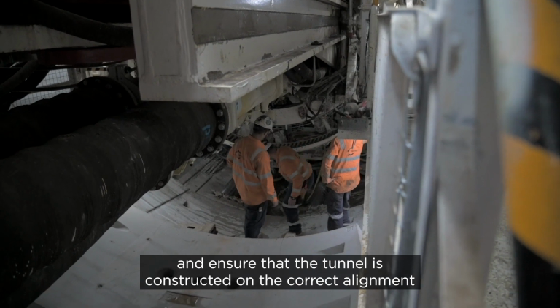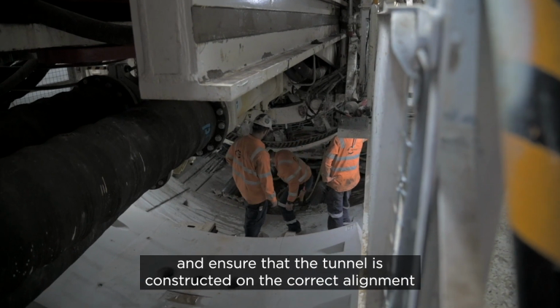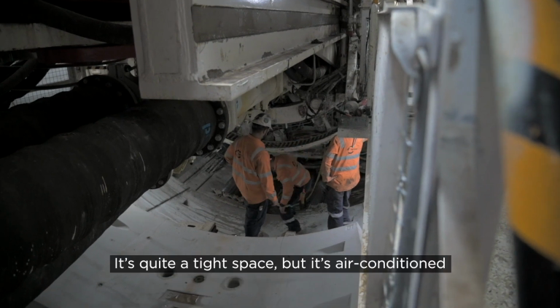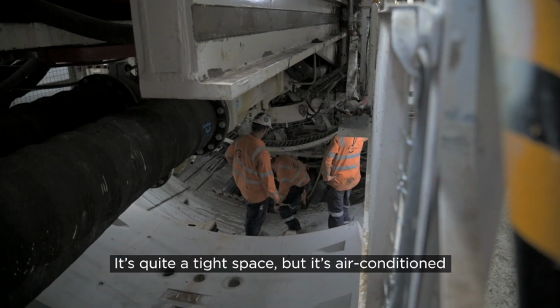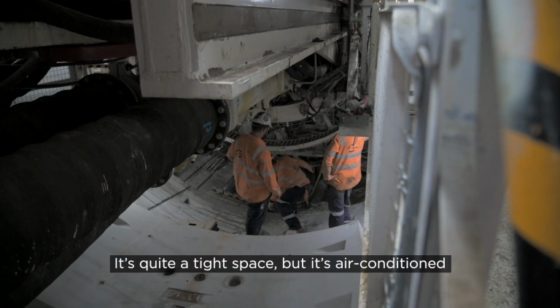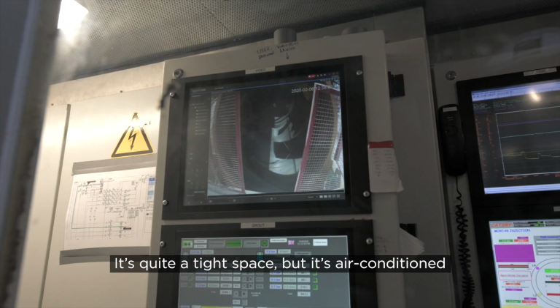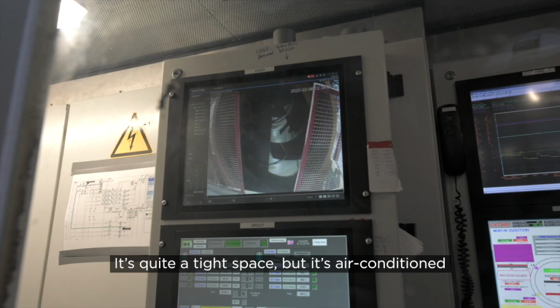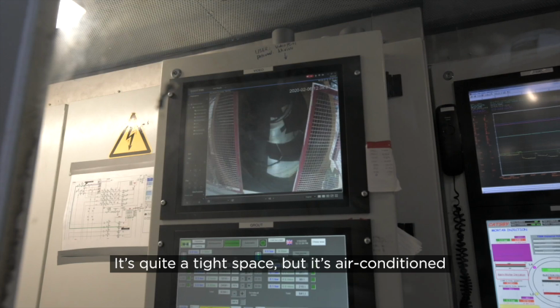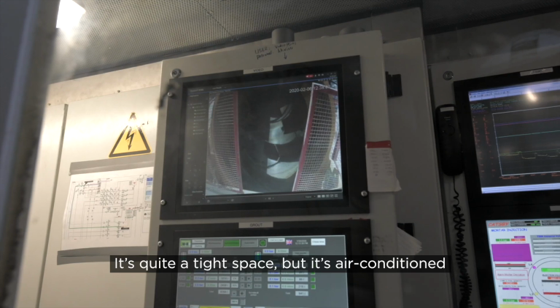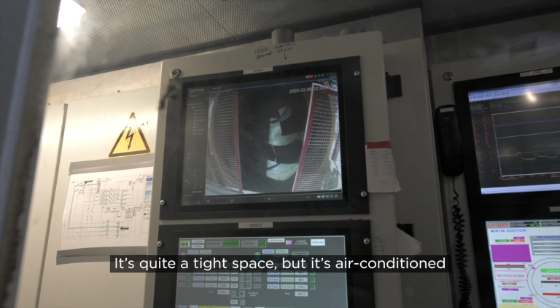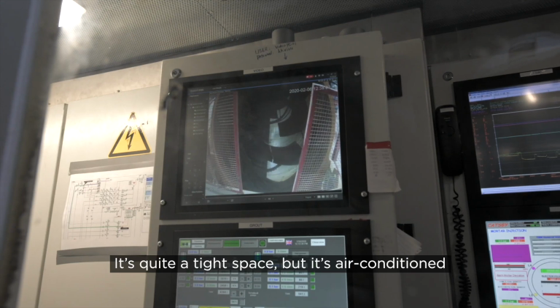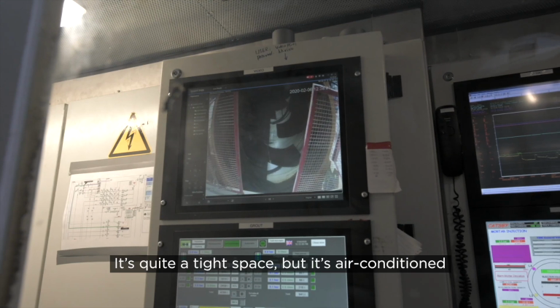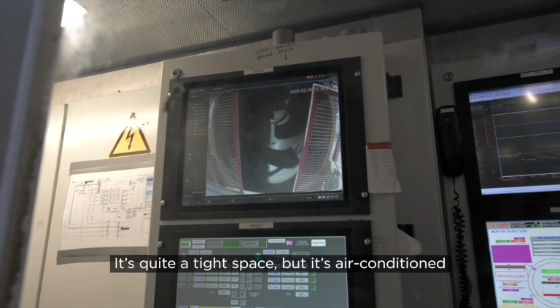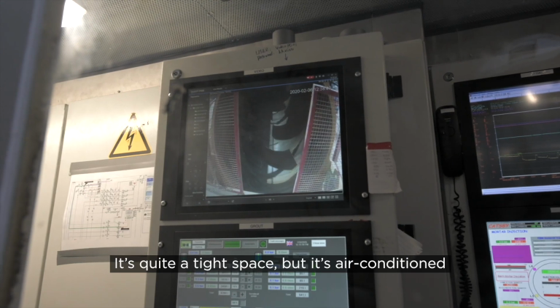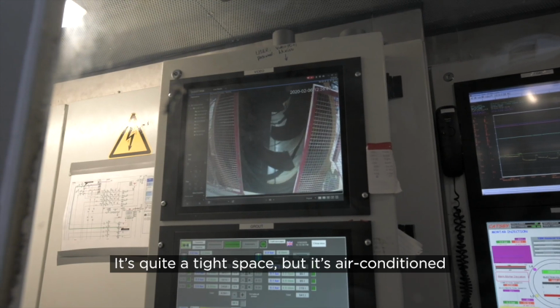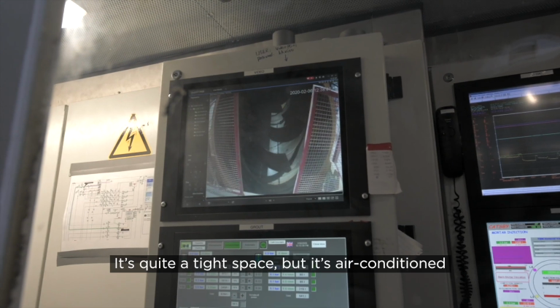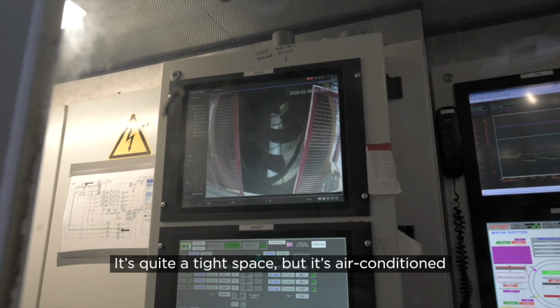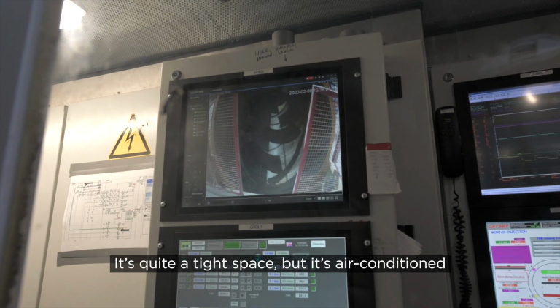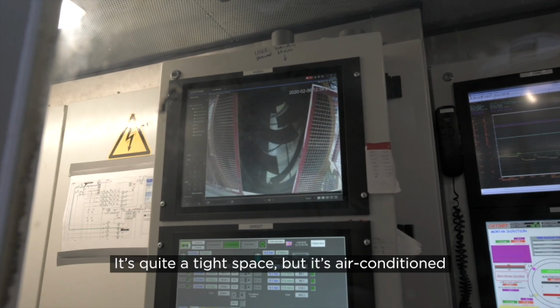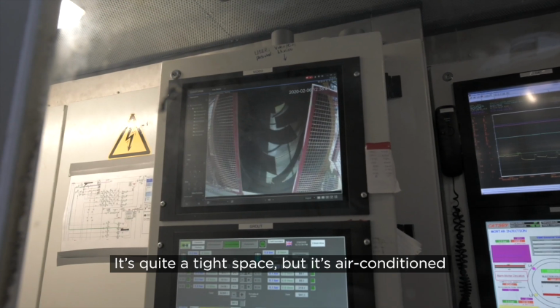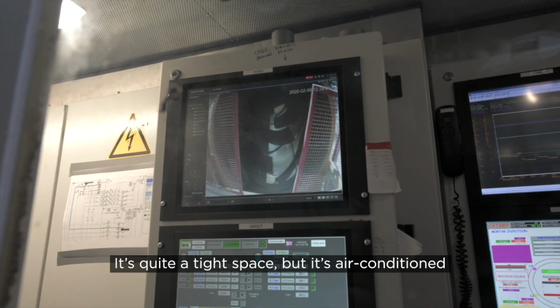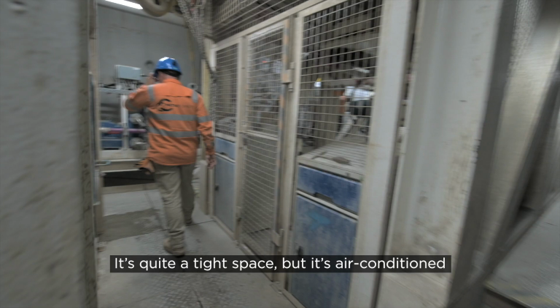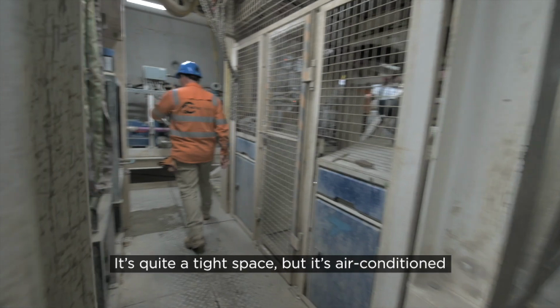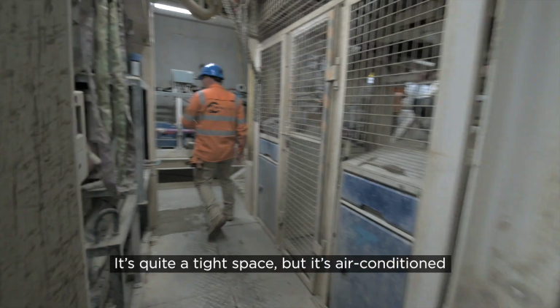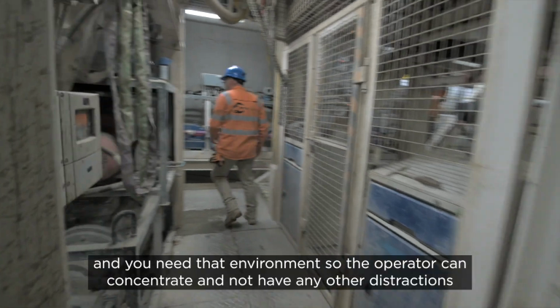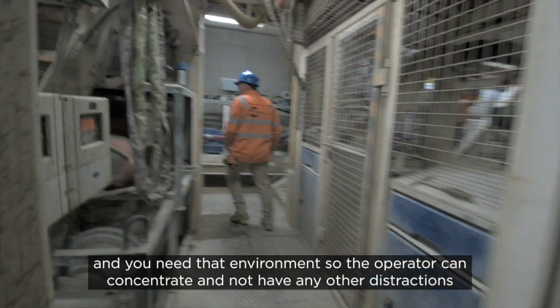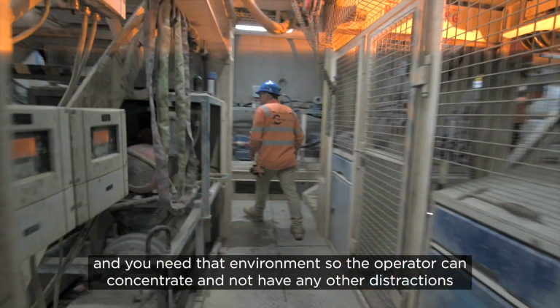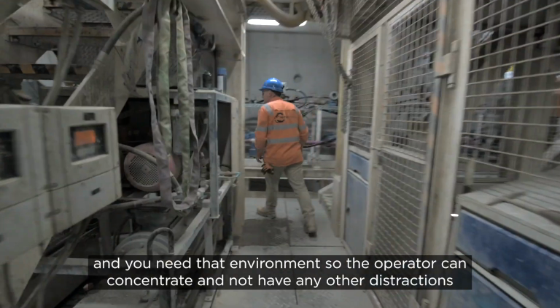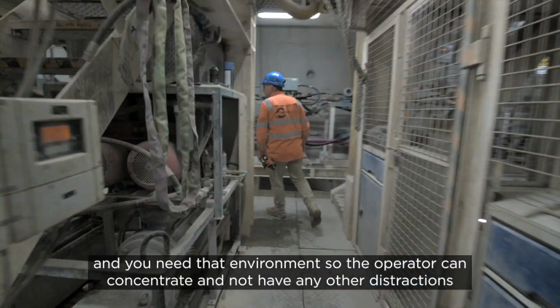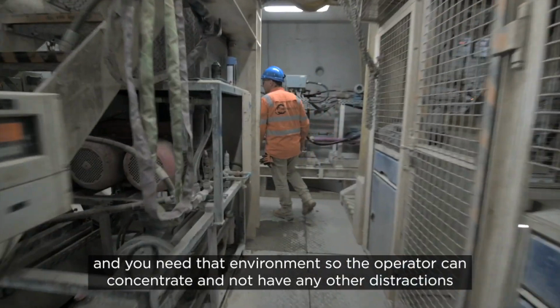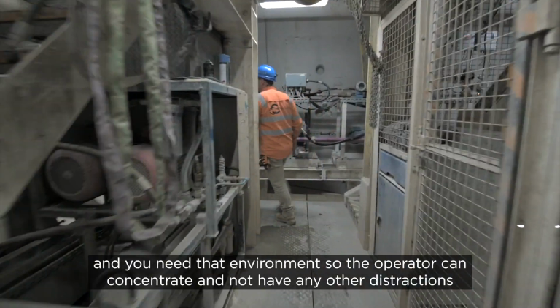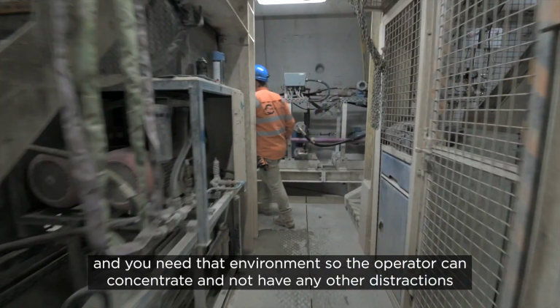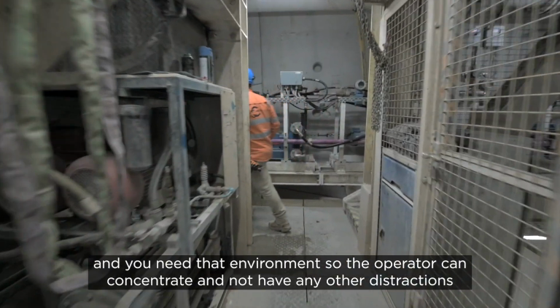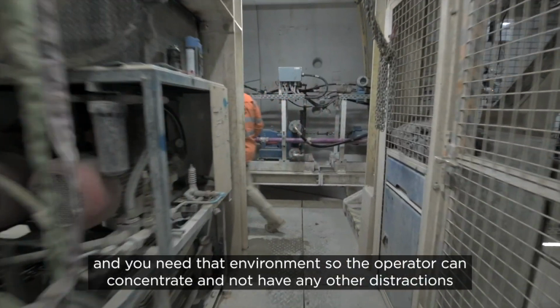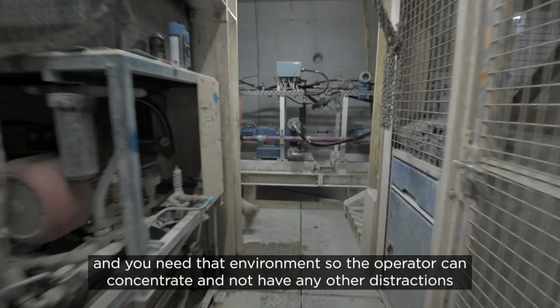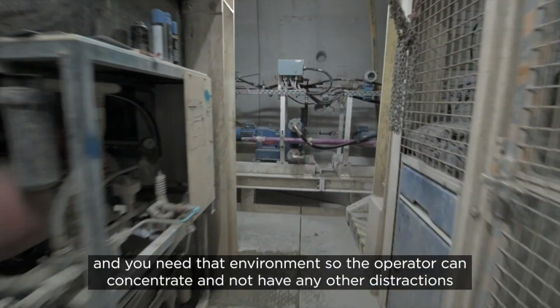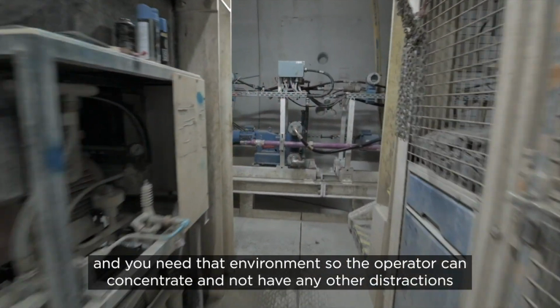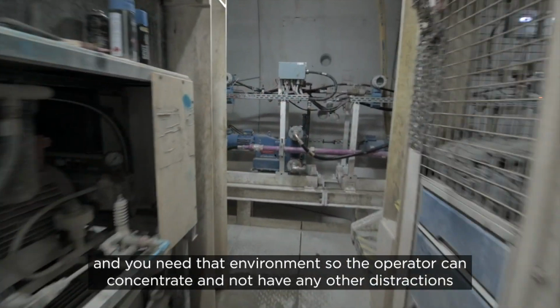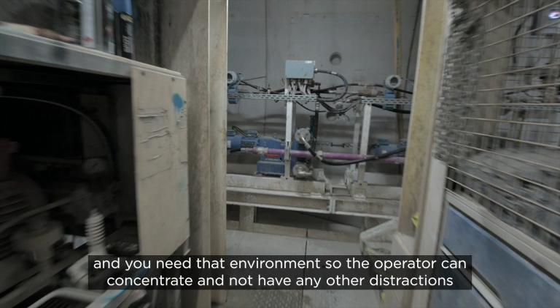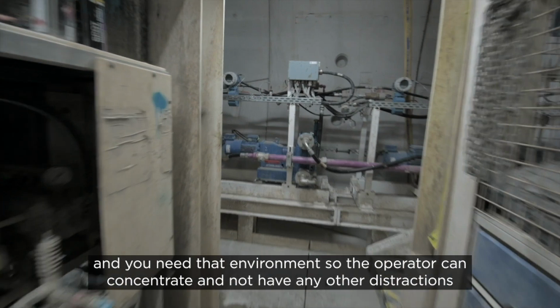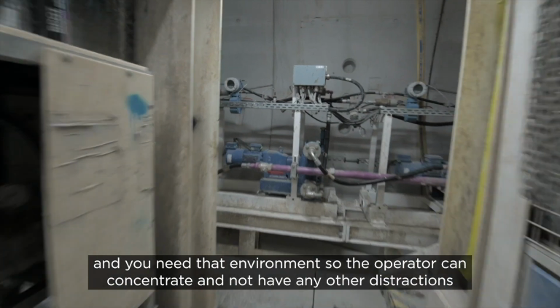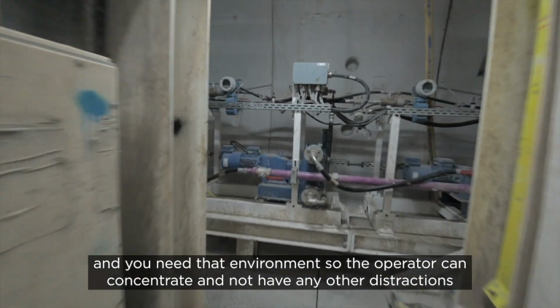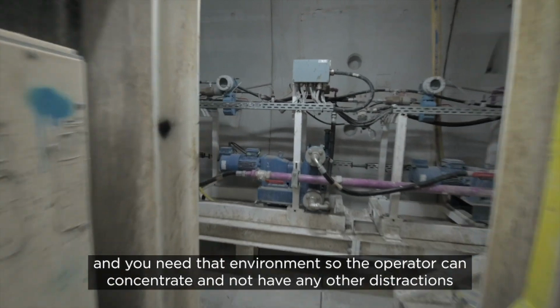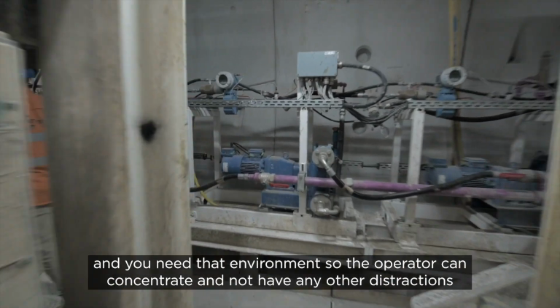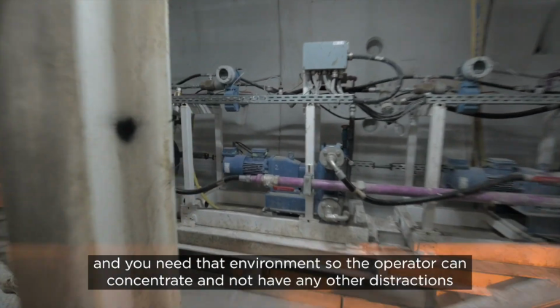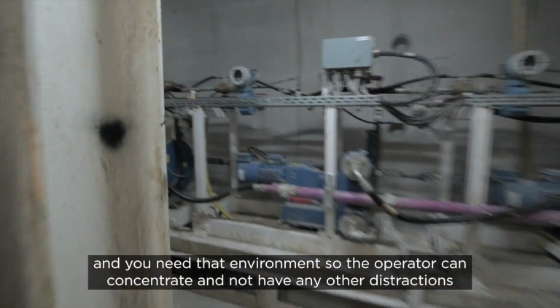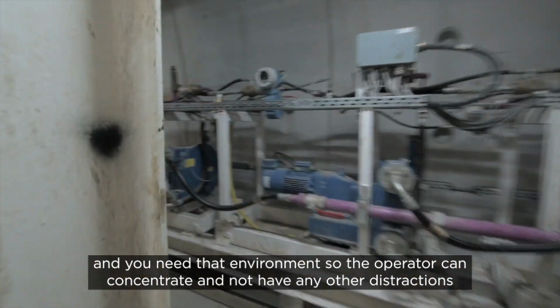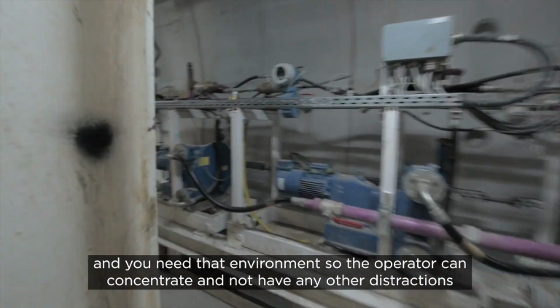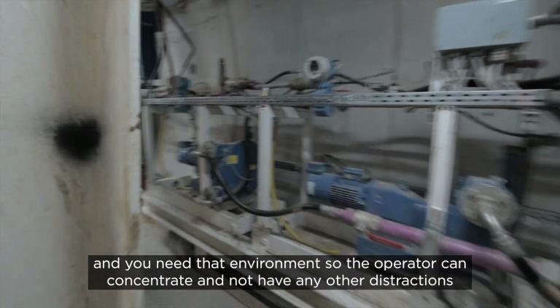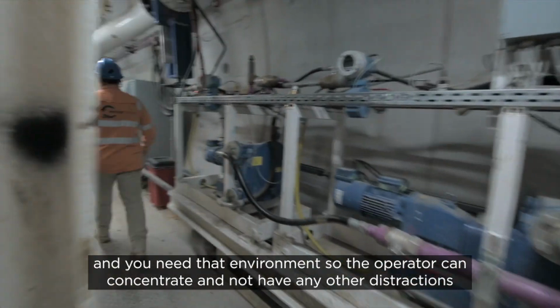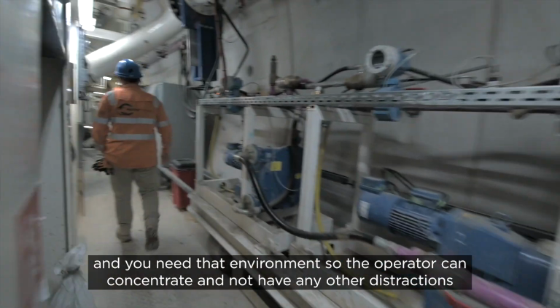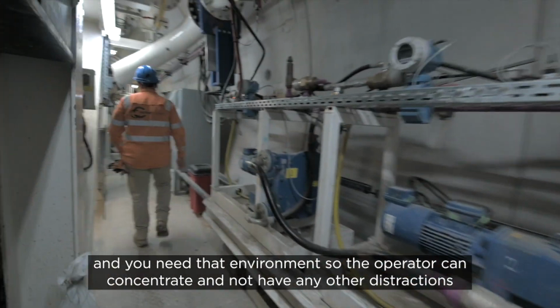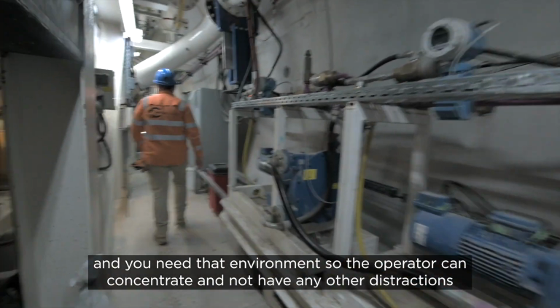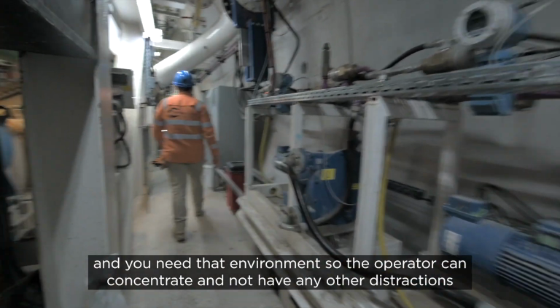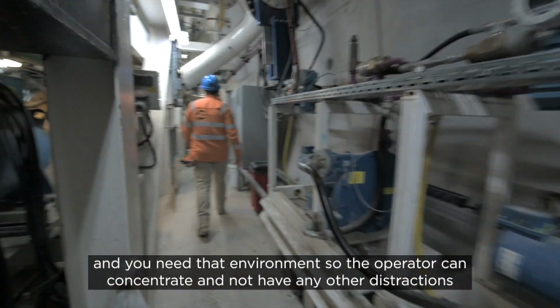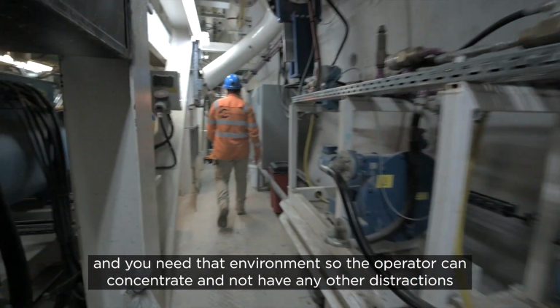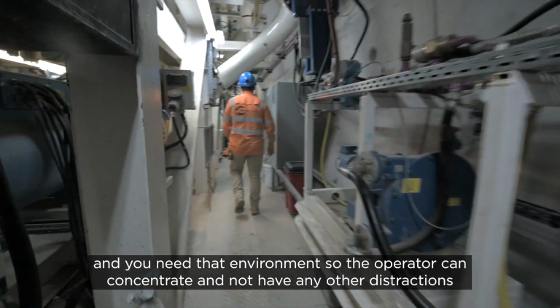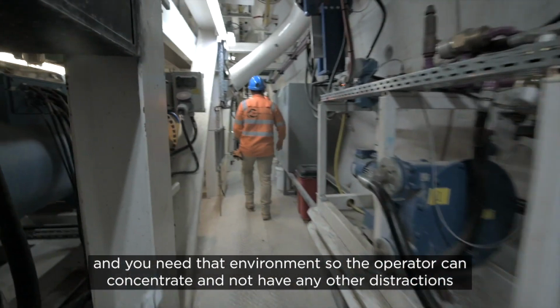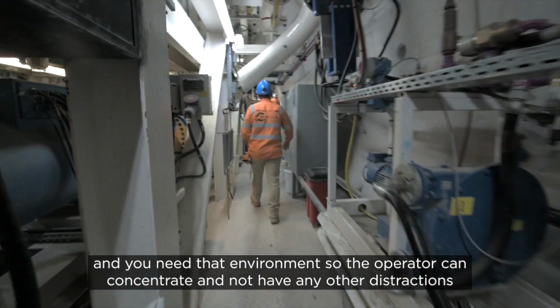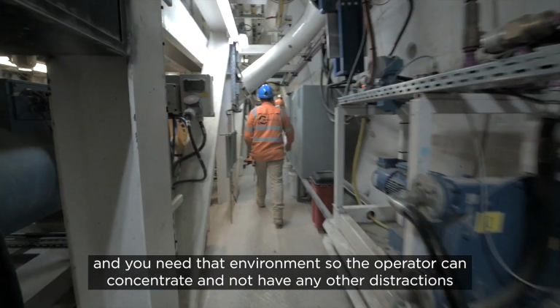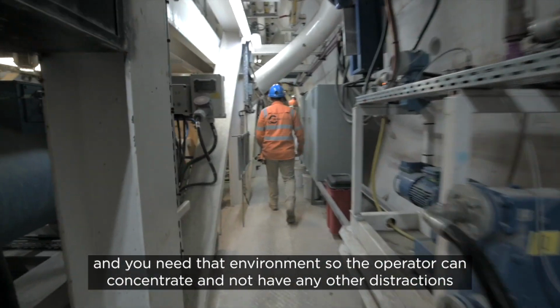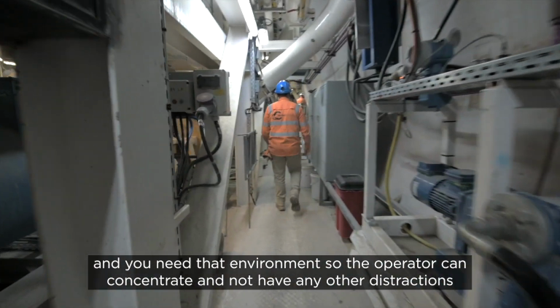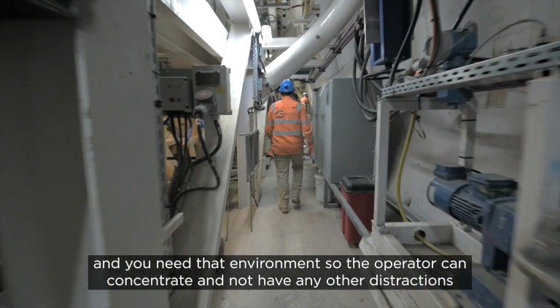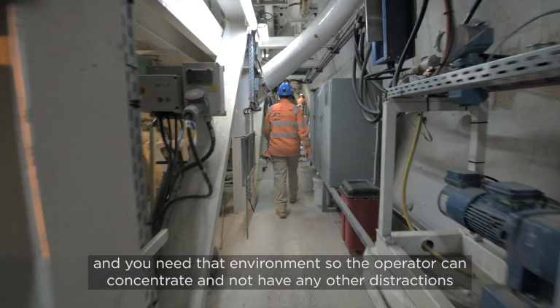It's quite a tight space, but it's air conditioned, and you need that environment so the operator can concentrate and not have any other distractions.